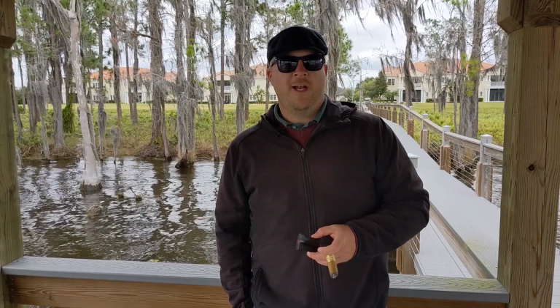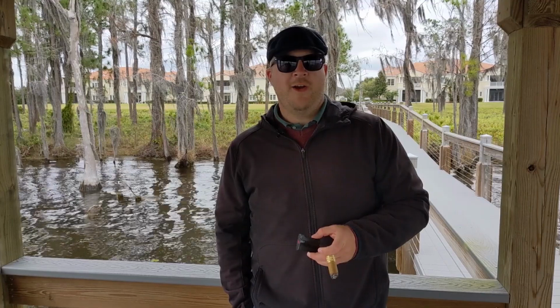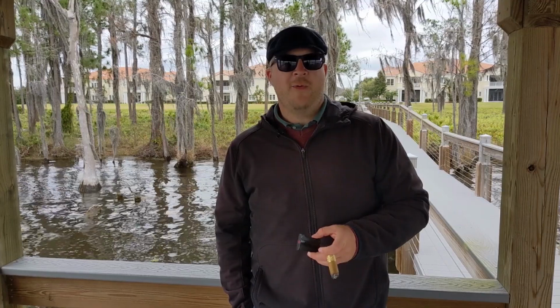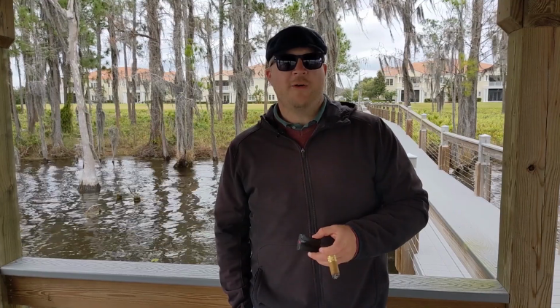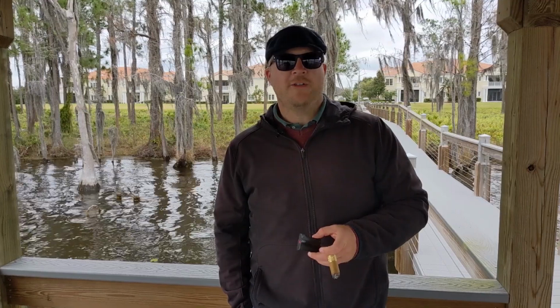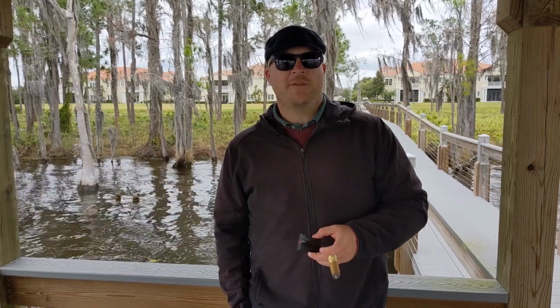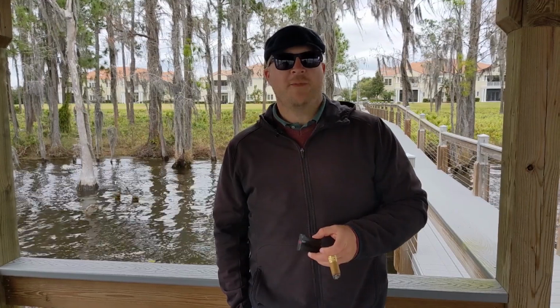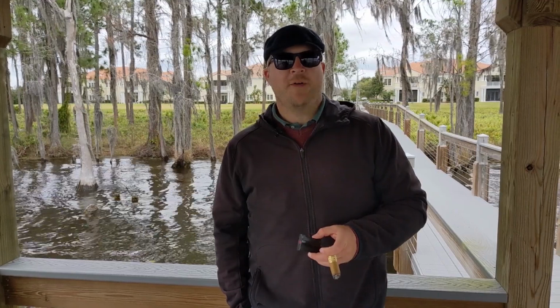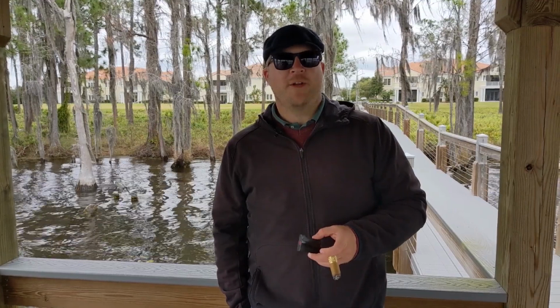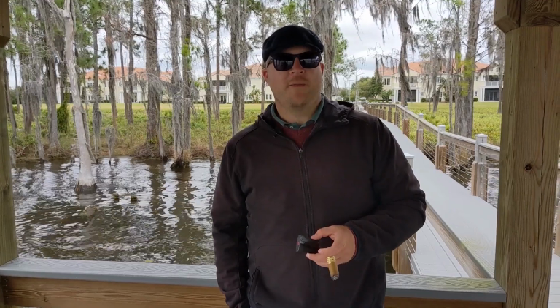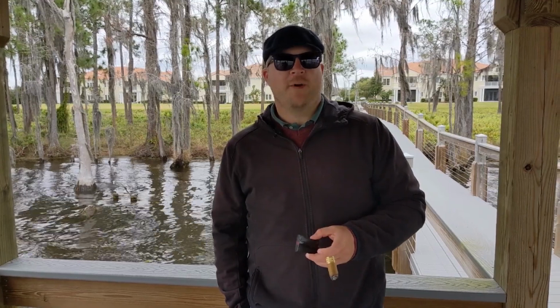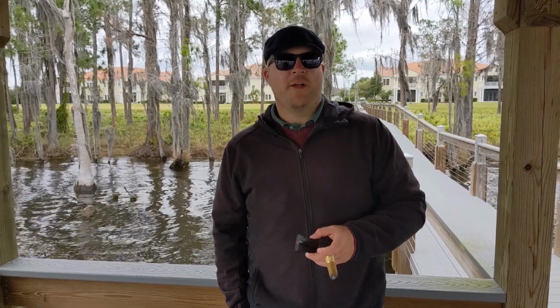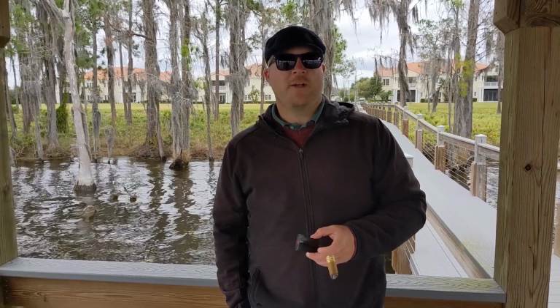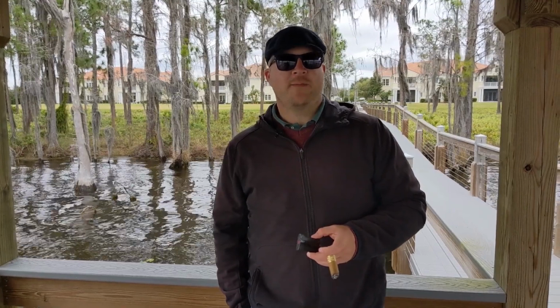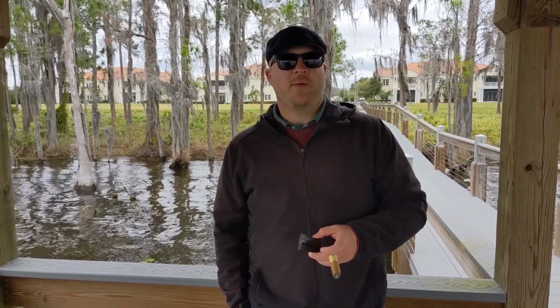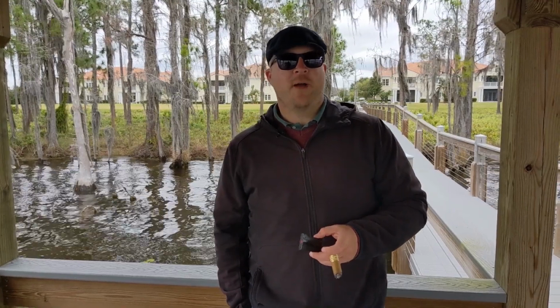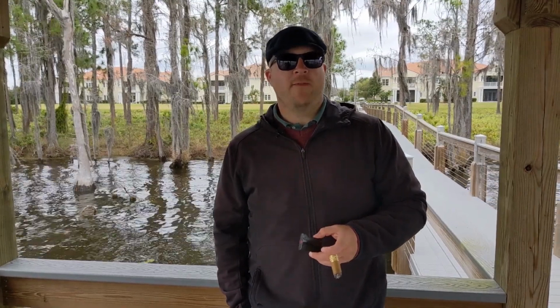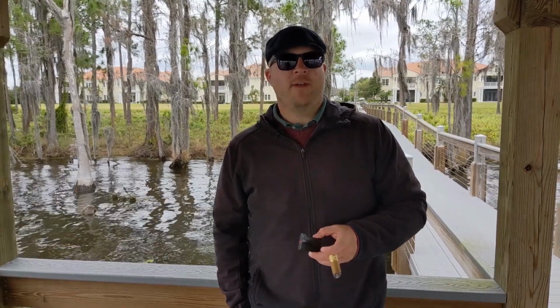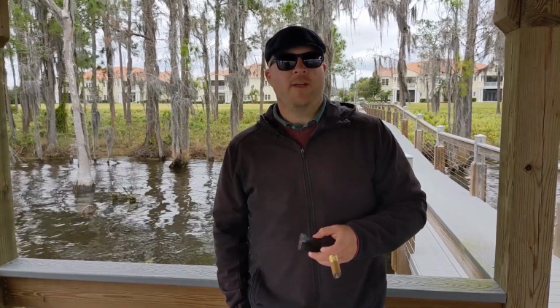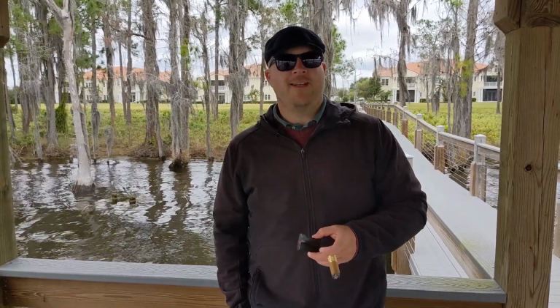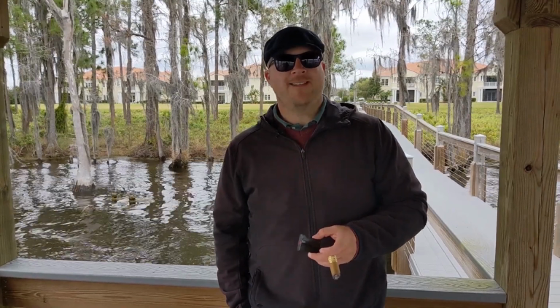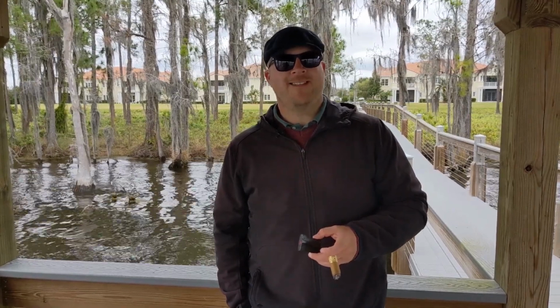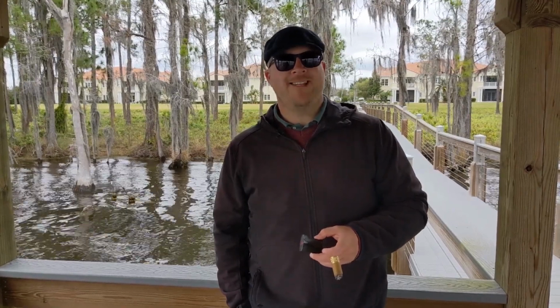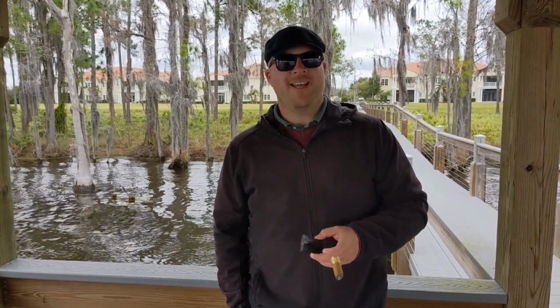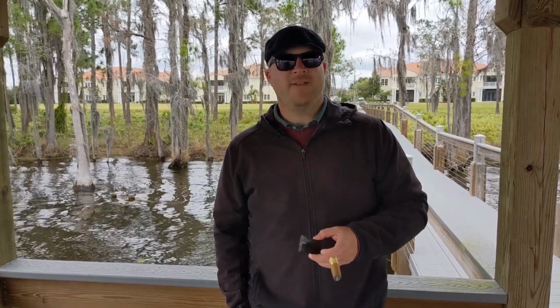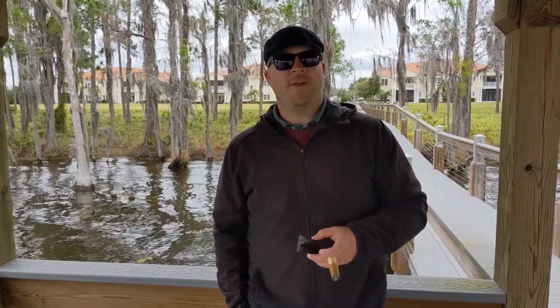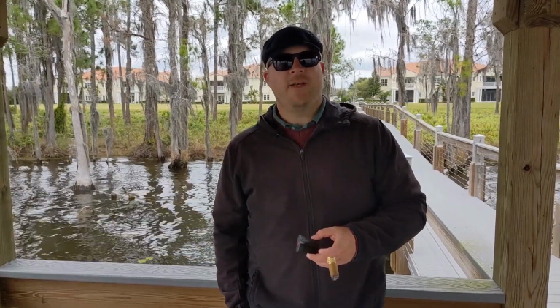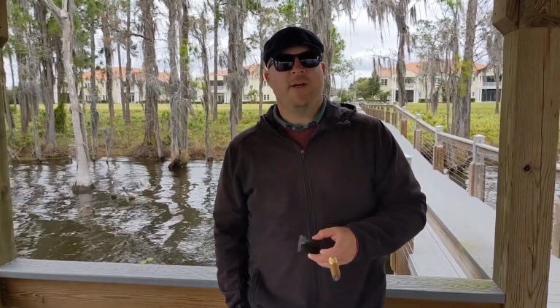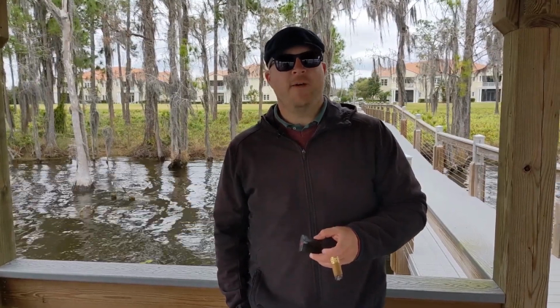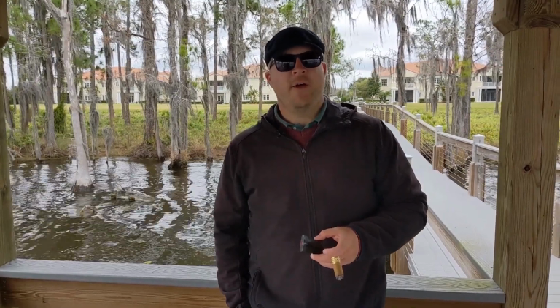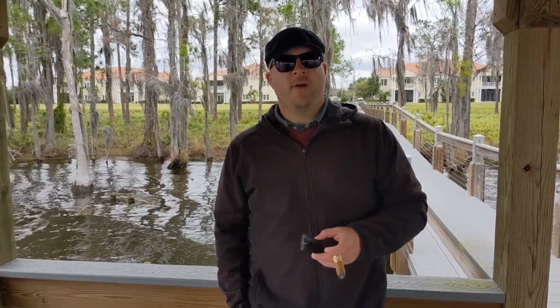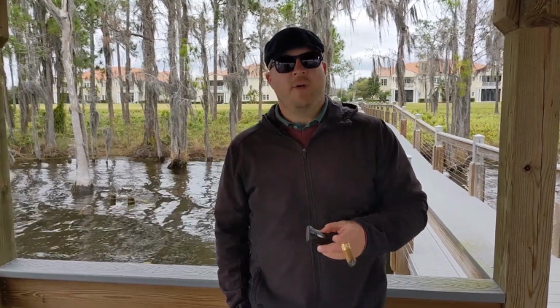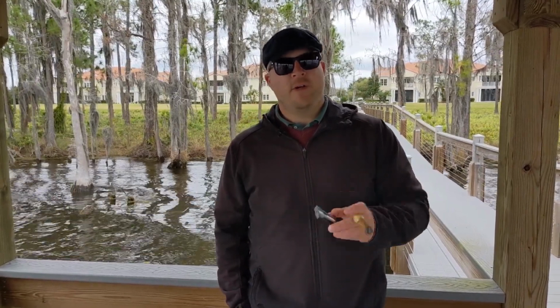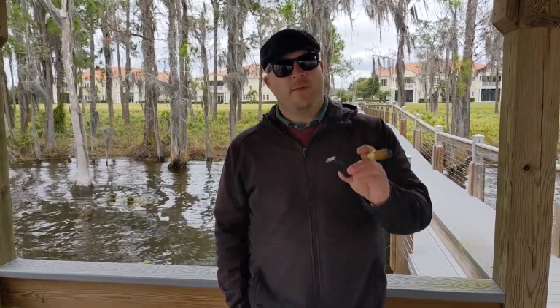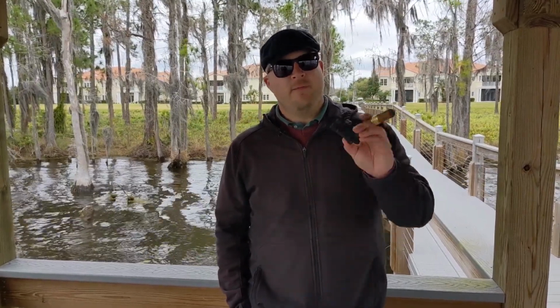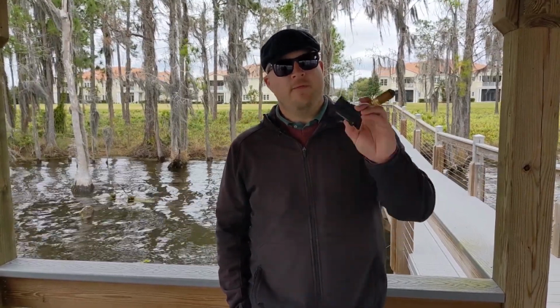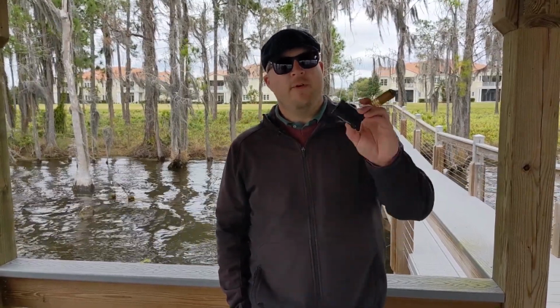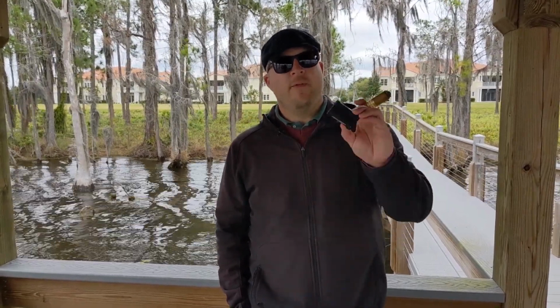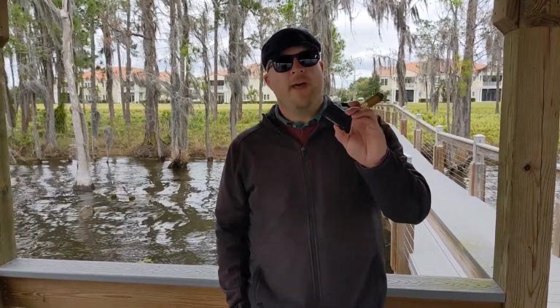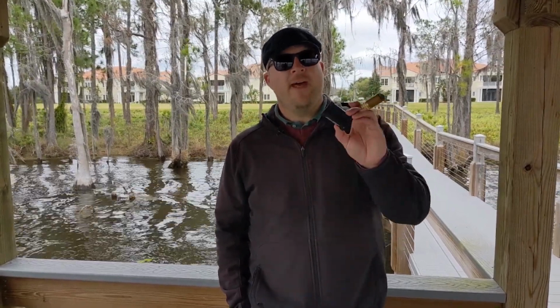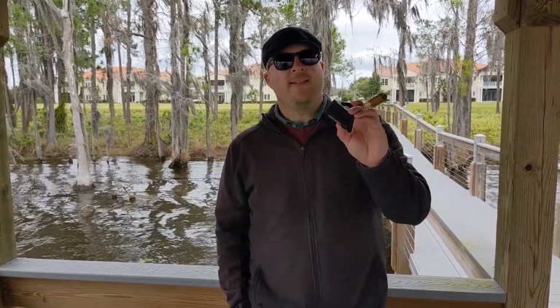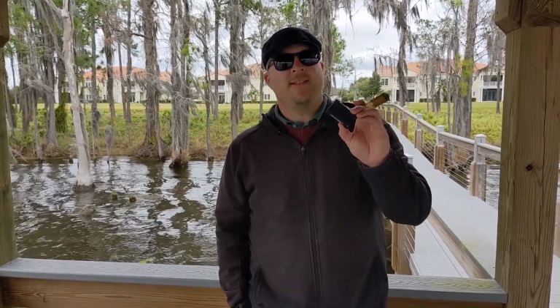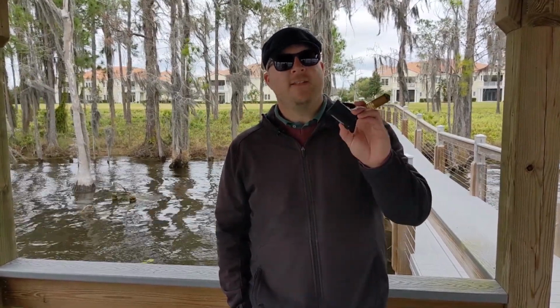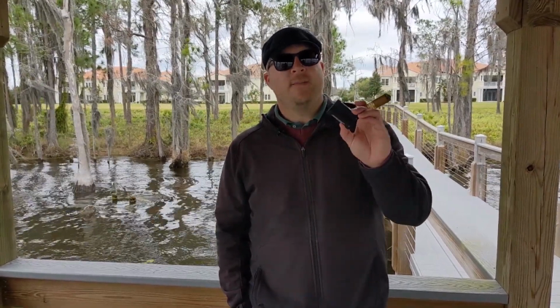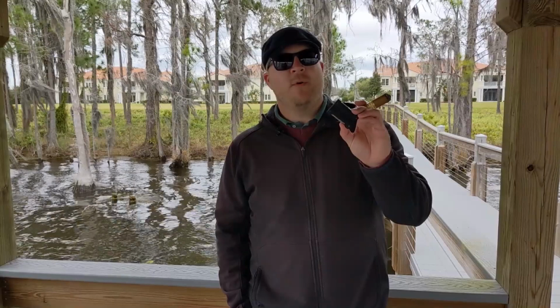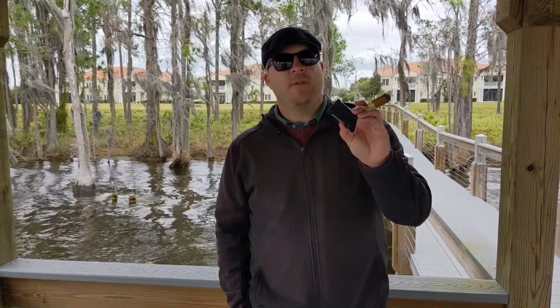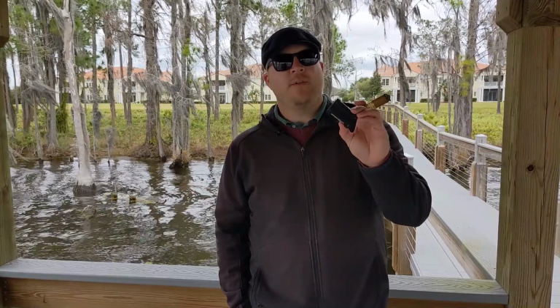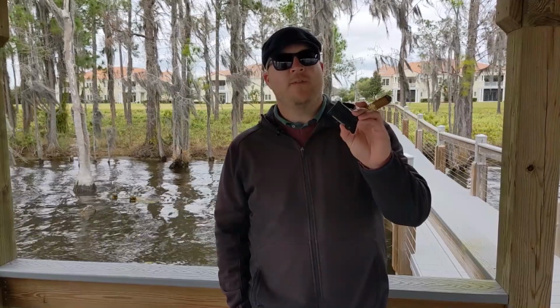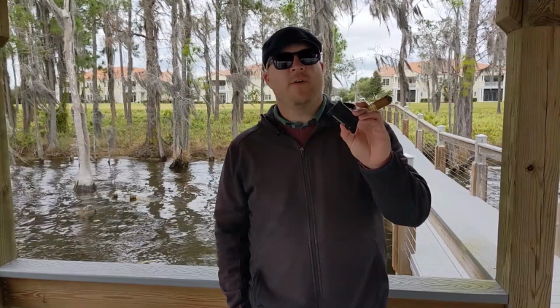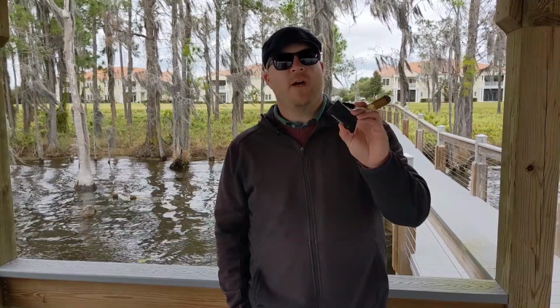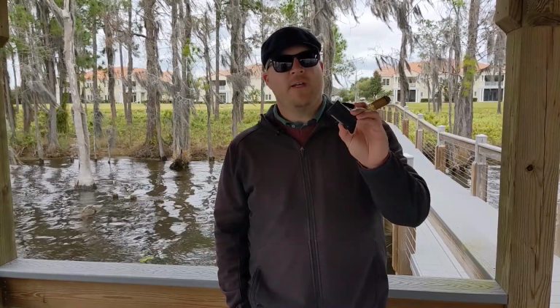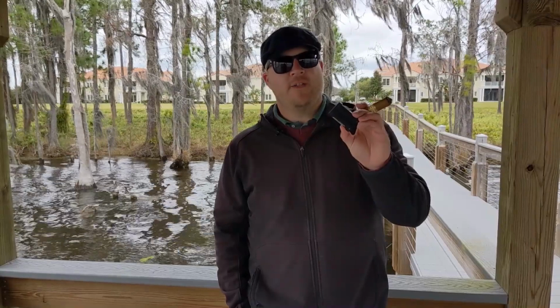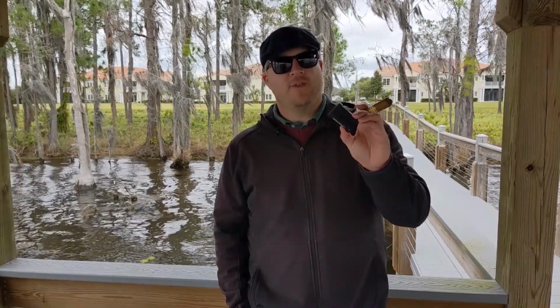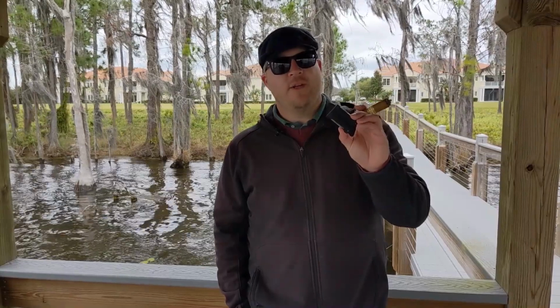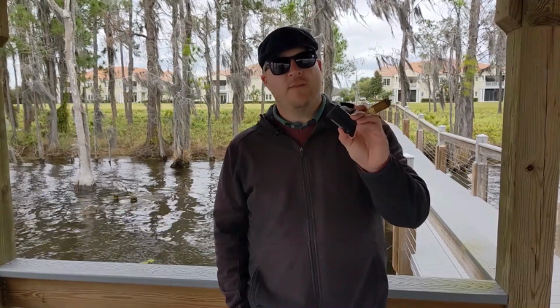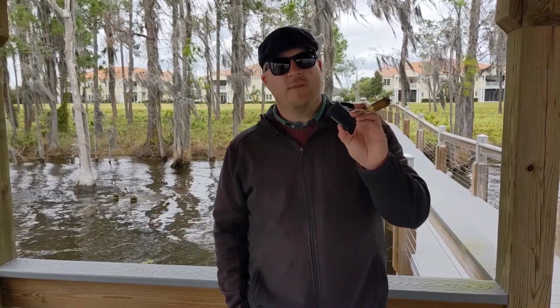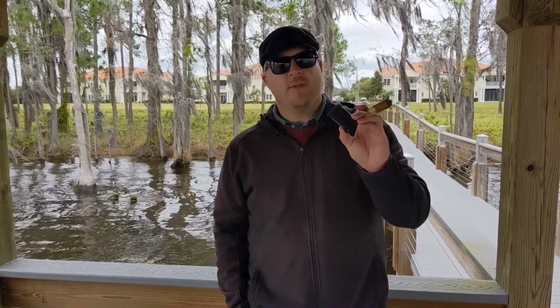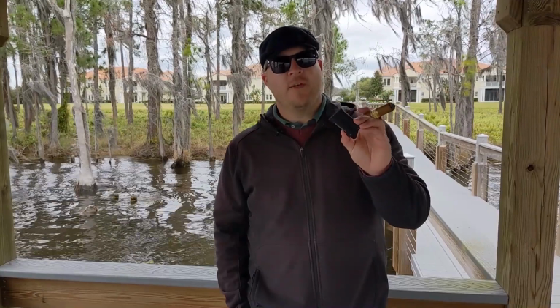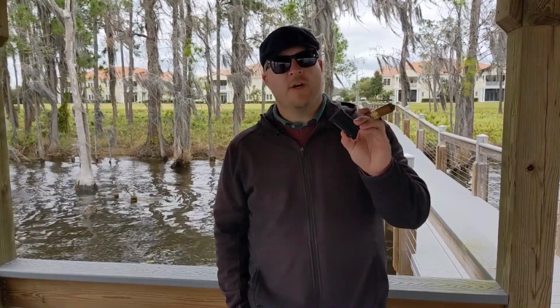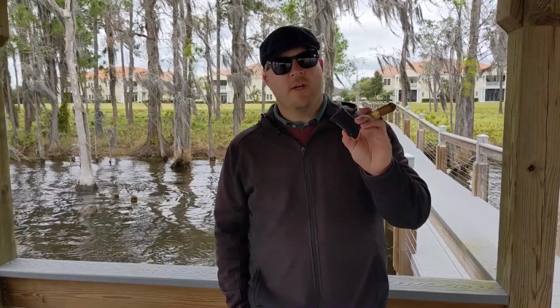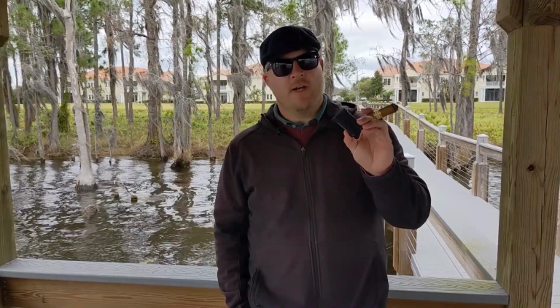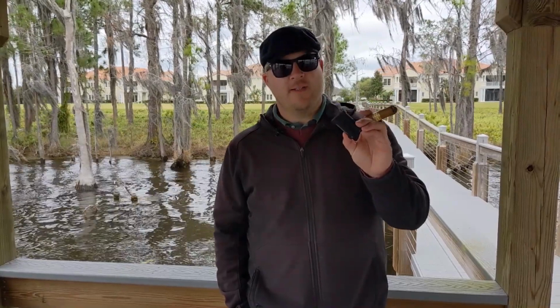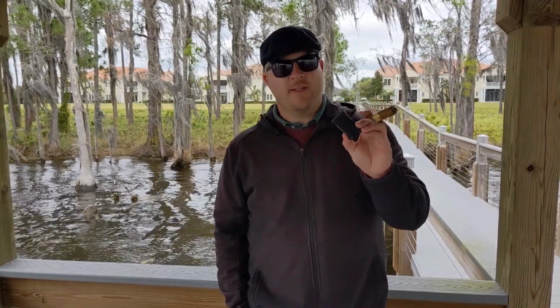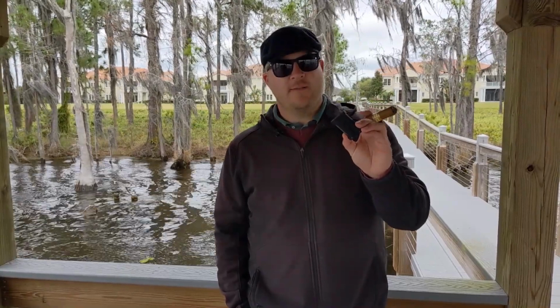Hello and welcome to Bespoken. My name is Paul Anthony and in today's video we're going to be reviewing the S.T. Dupont Defy Extreme cigar lighter.